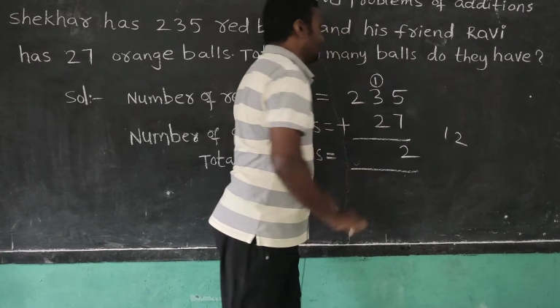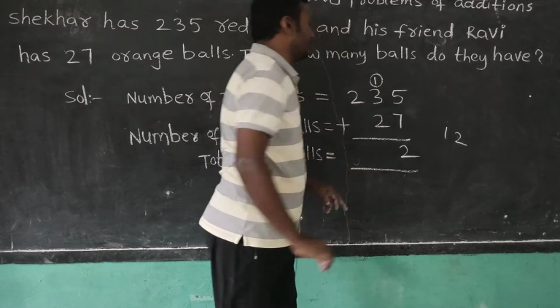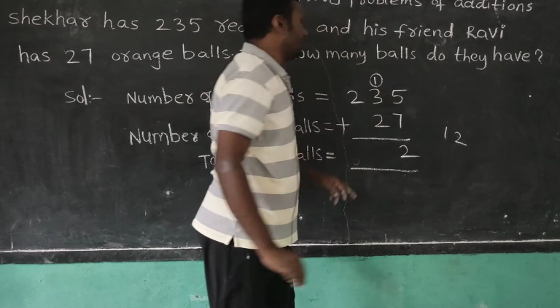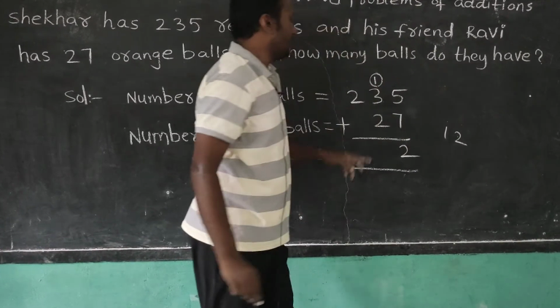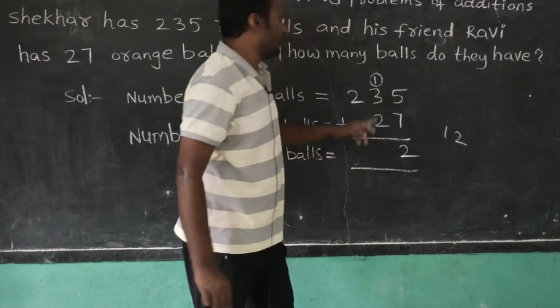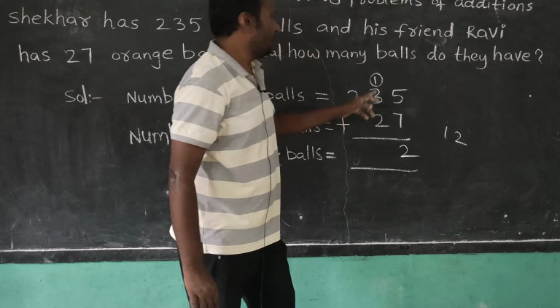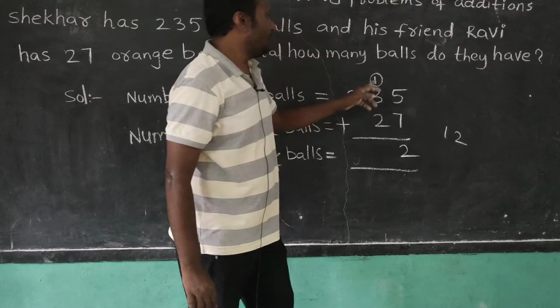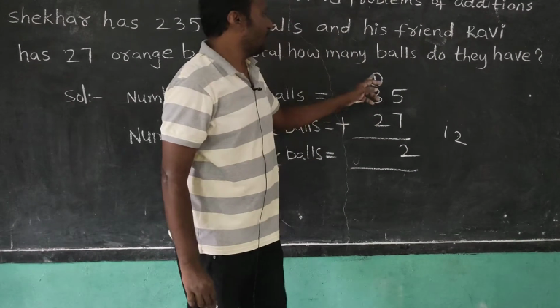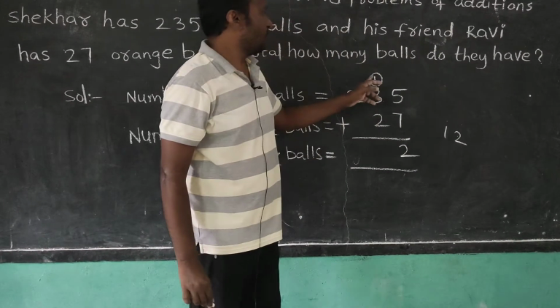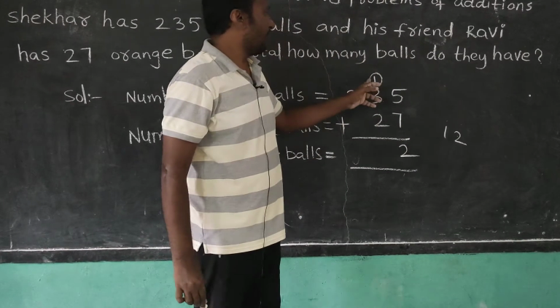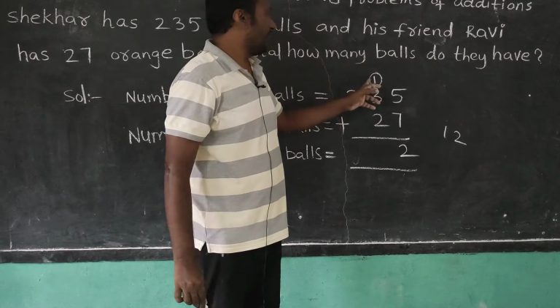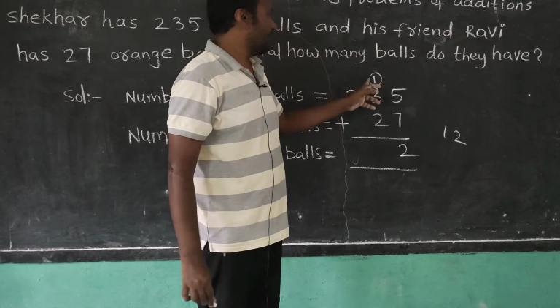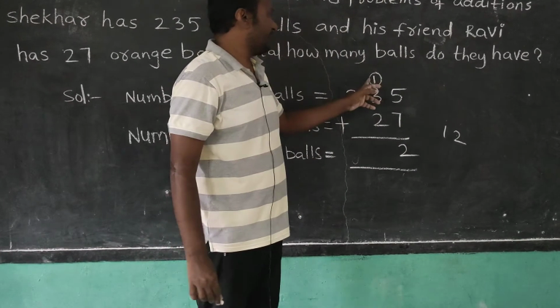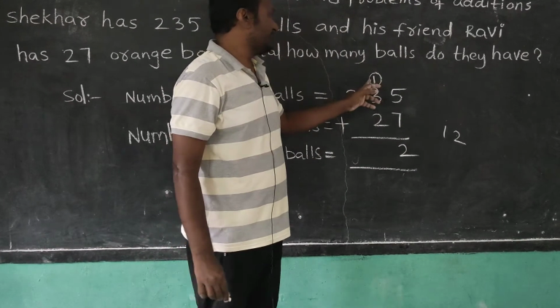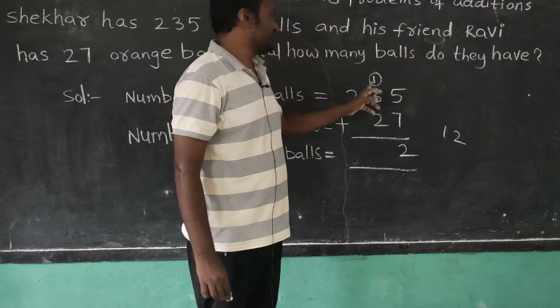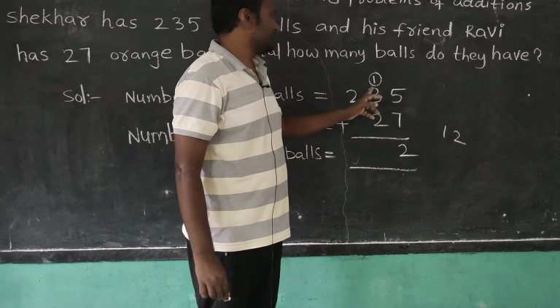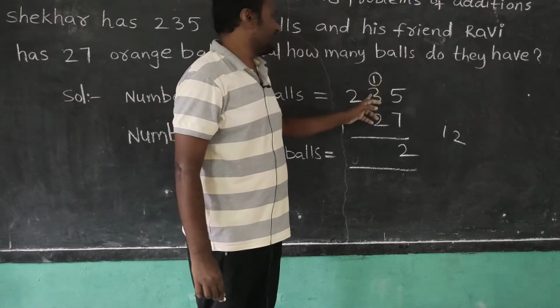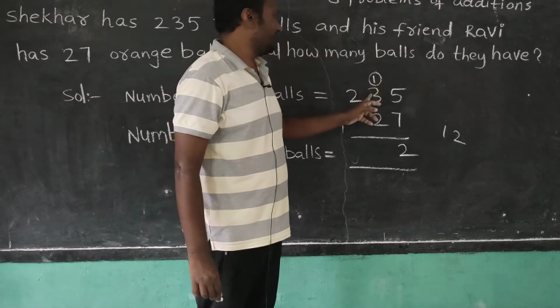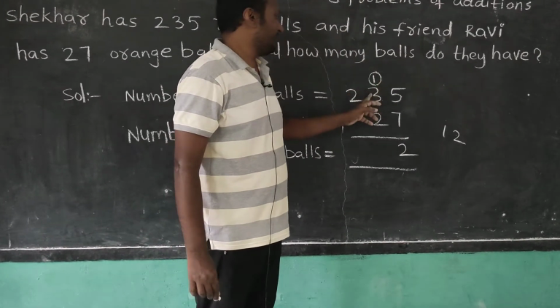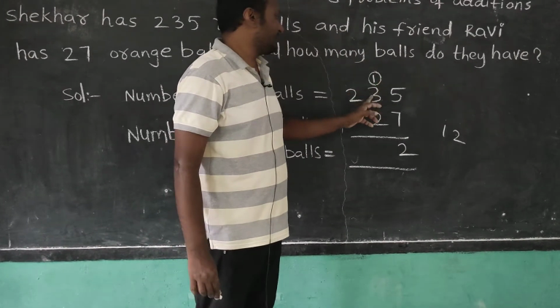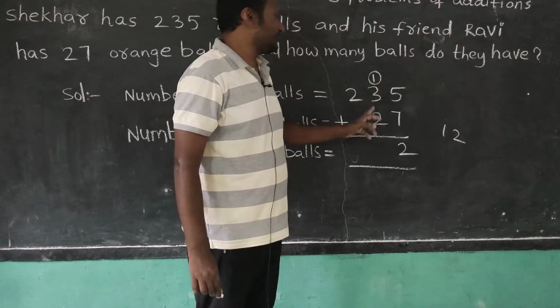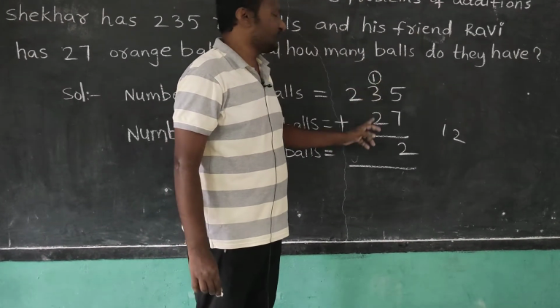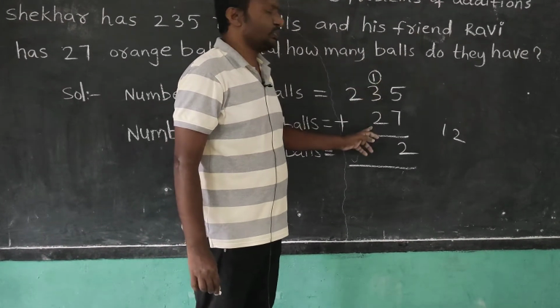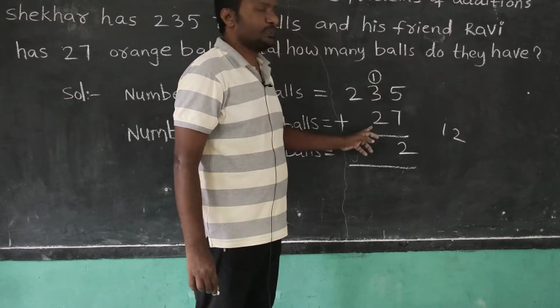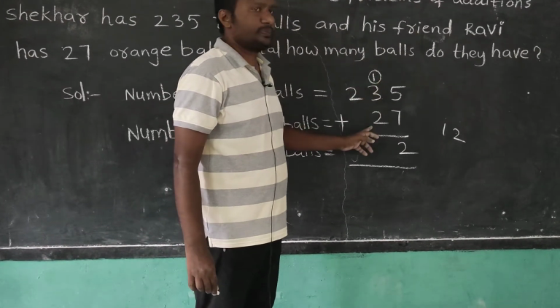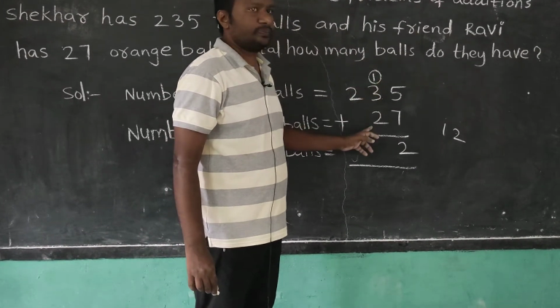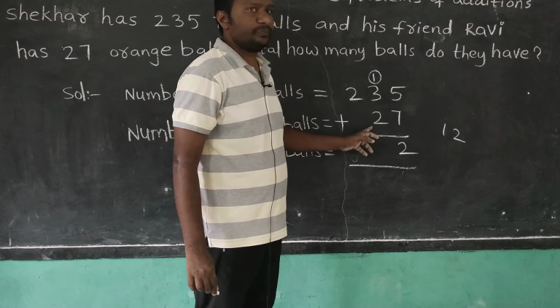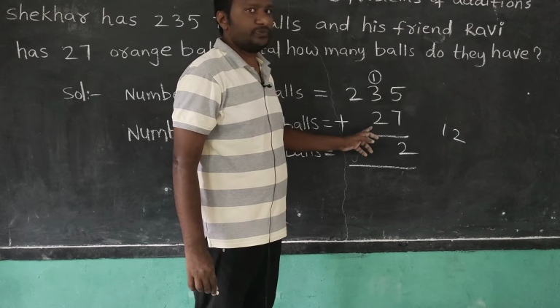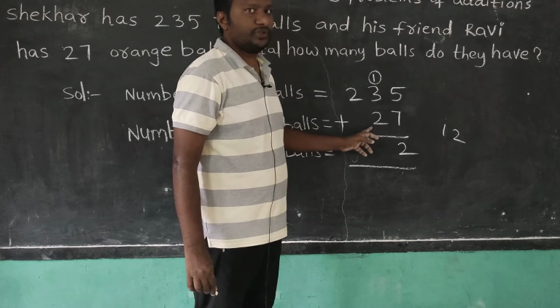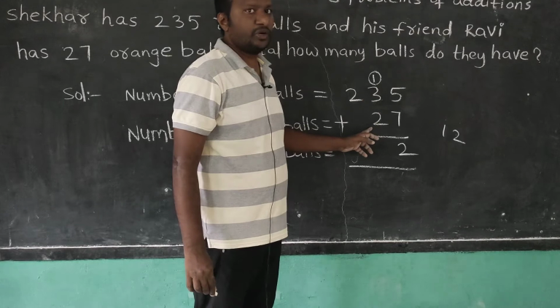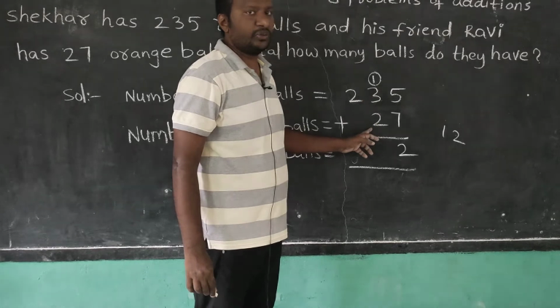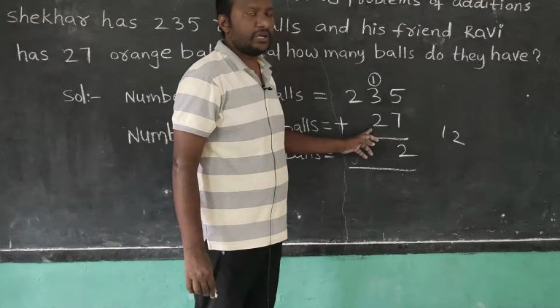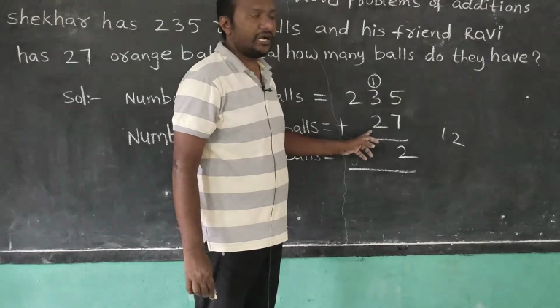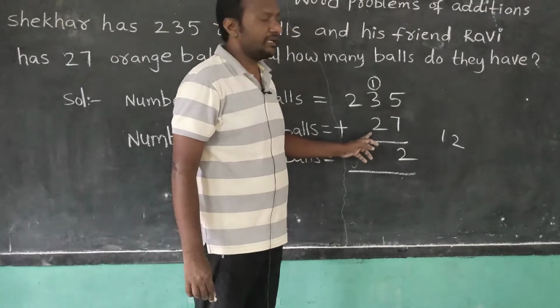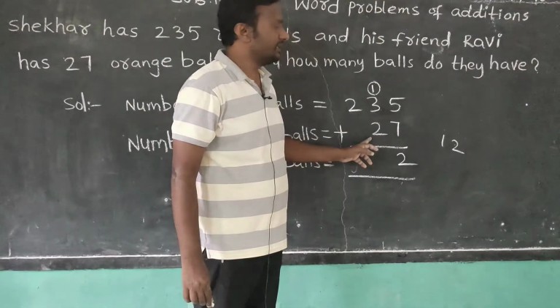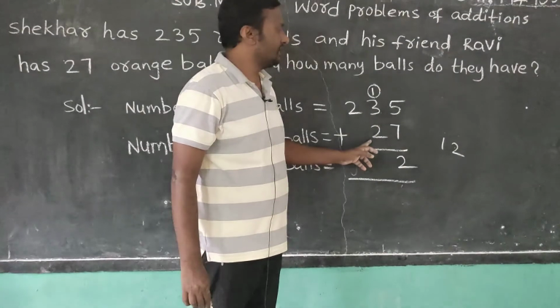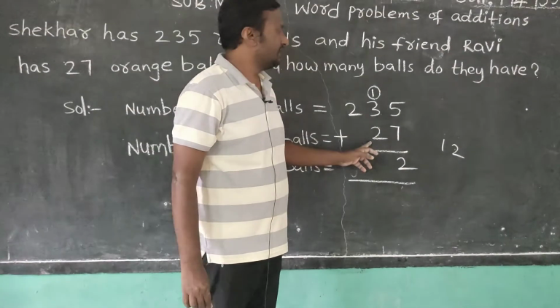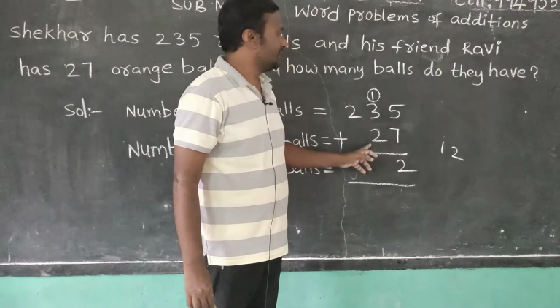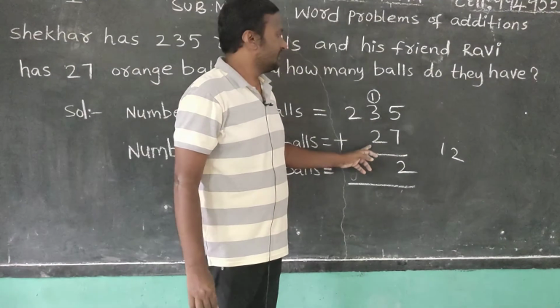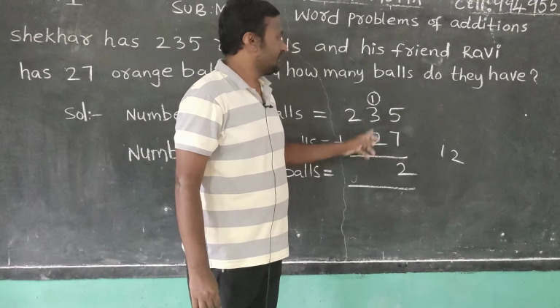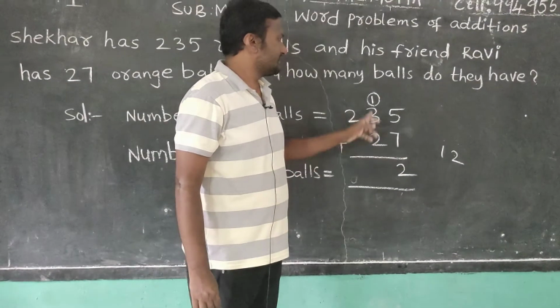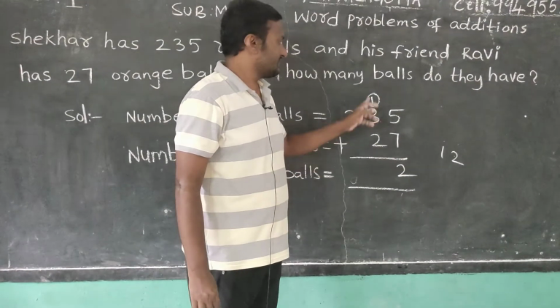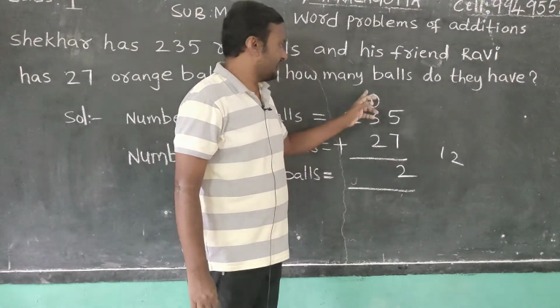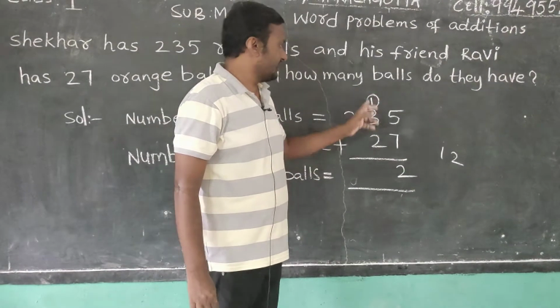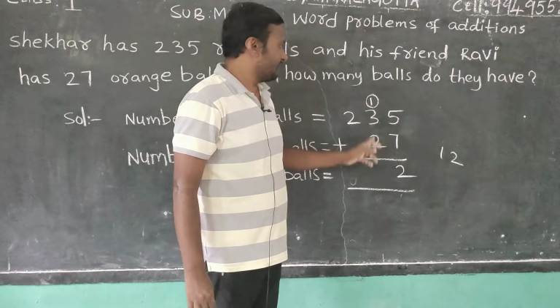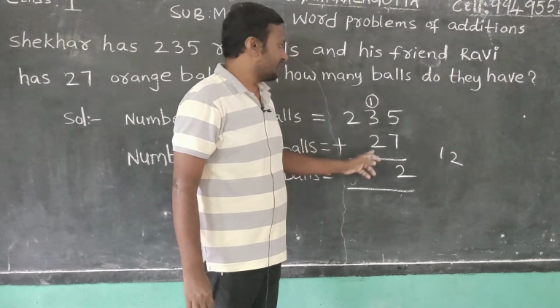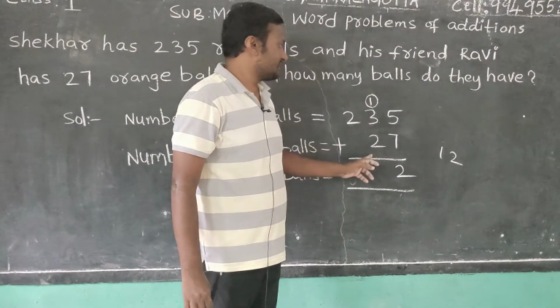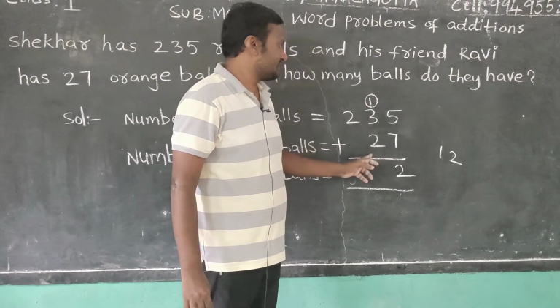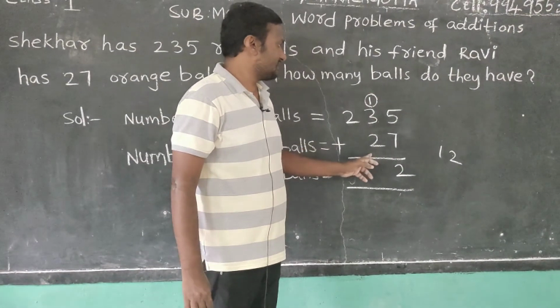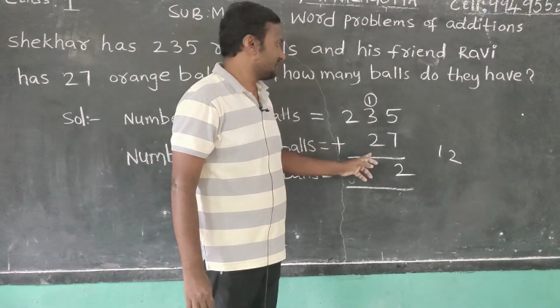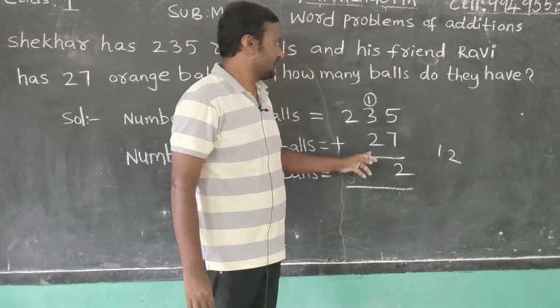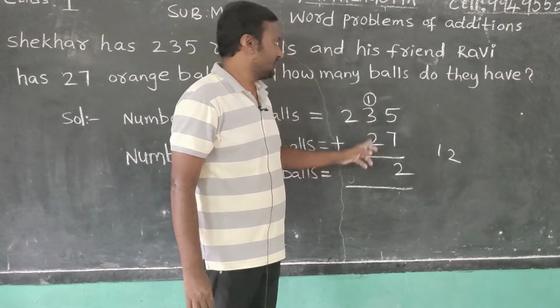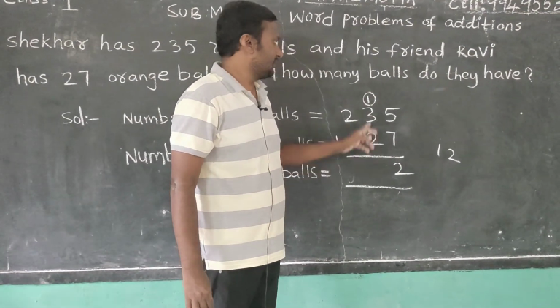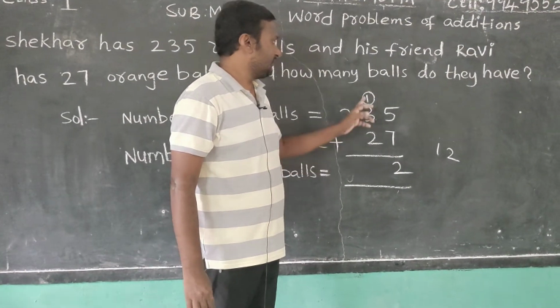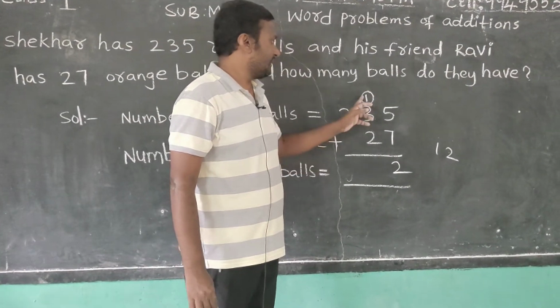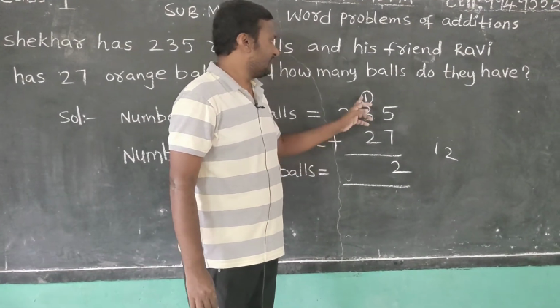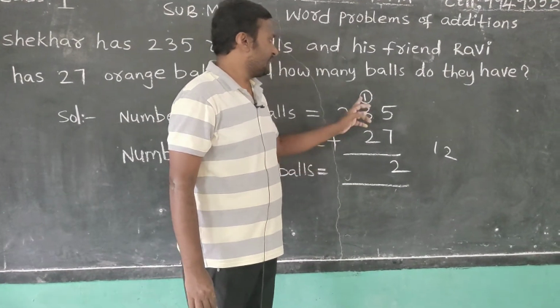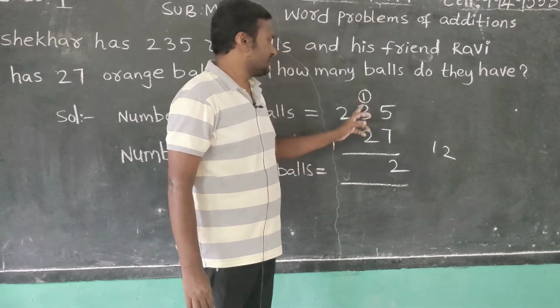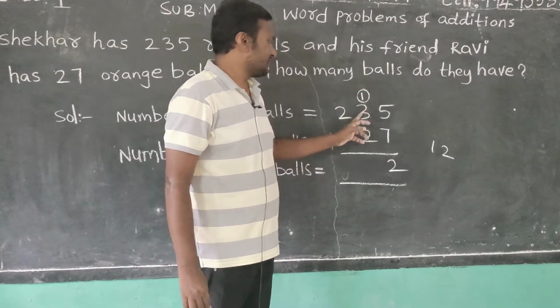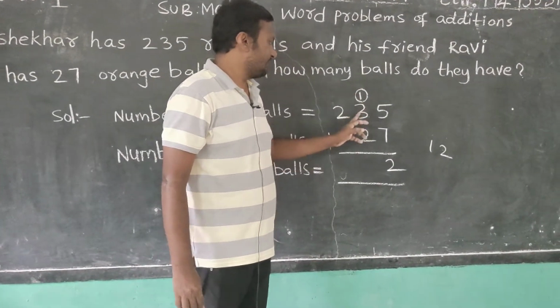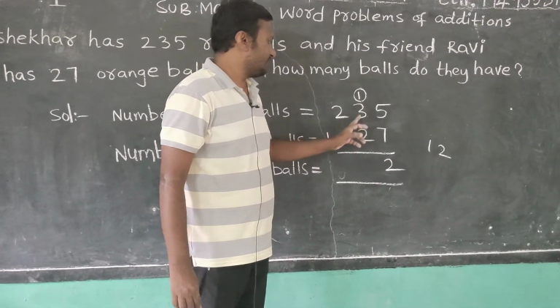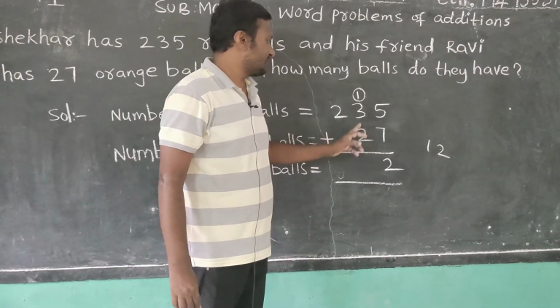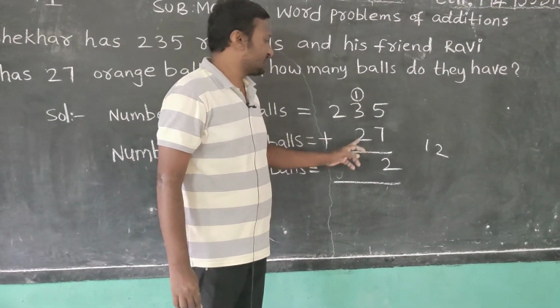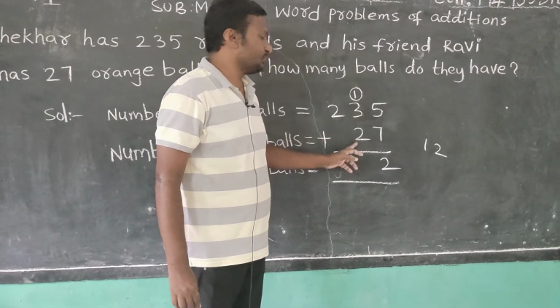Now, in the tens place: 1 carried over, 3, and 2. You have to add these 3 numbers: 1, 3, and 2.